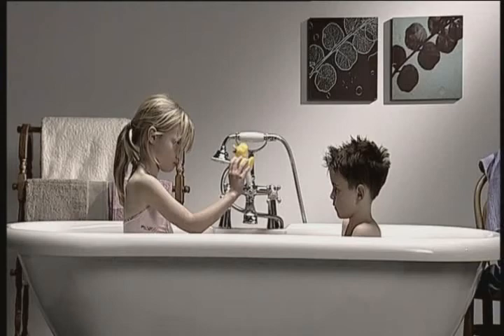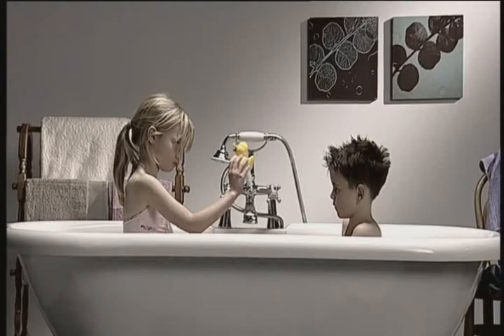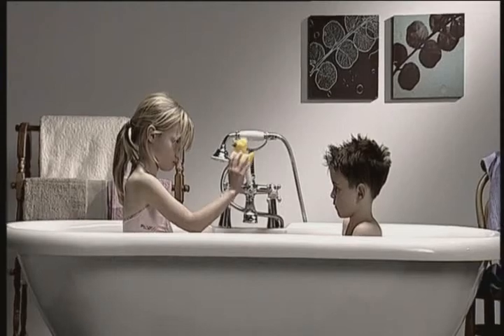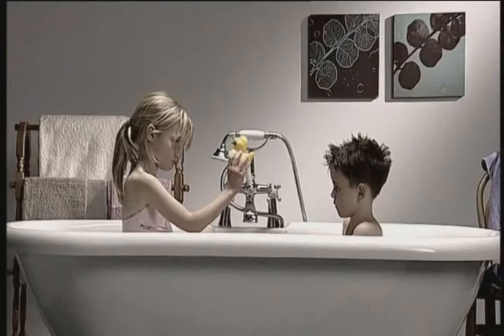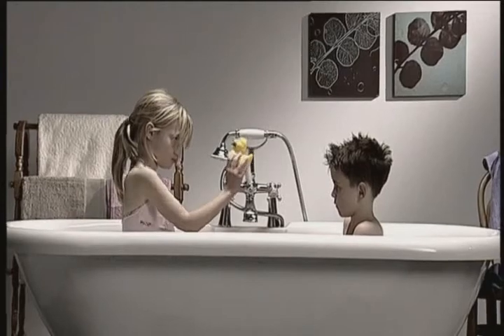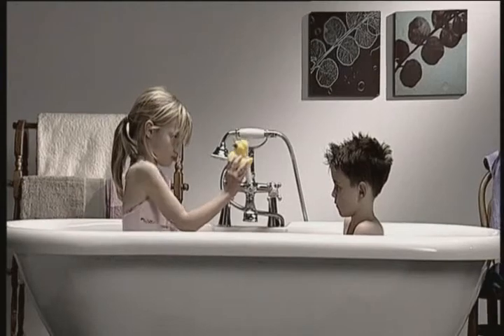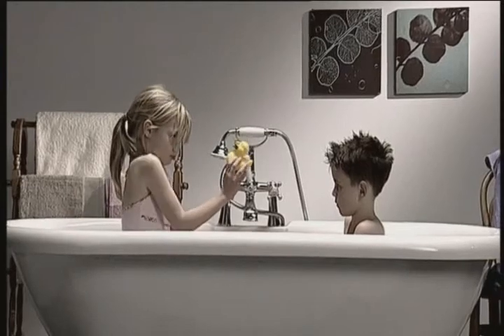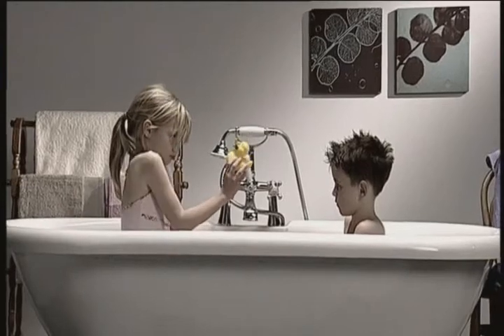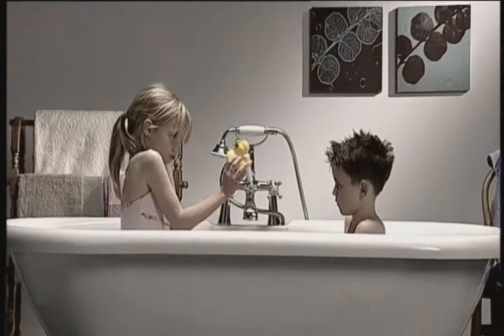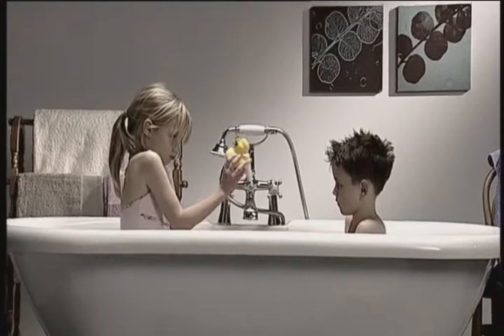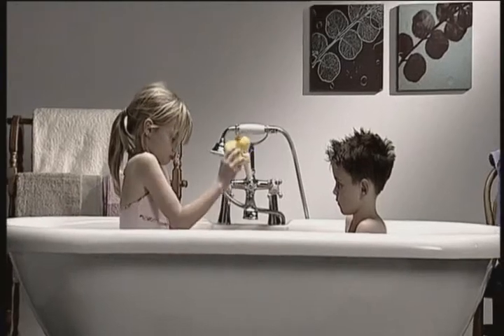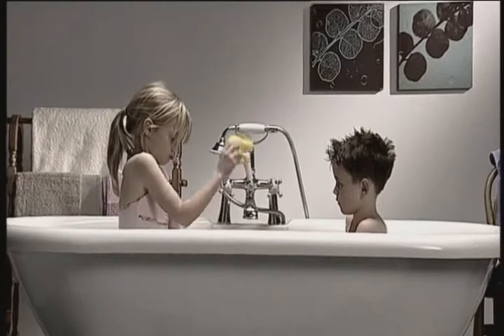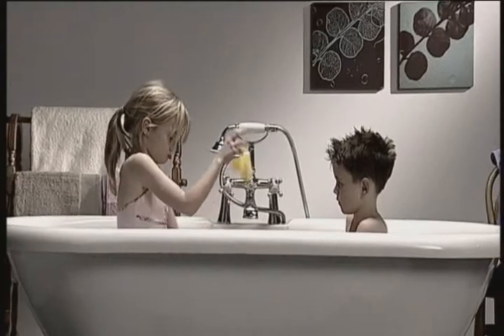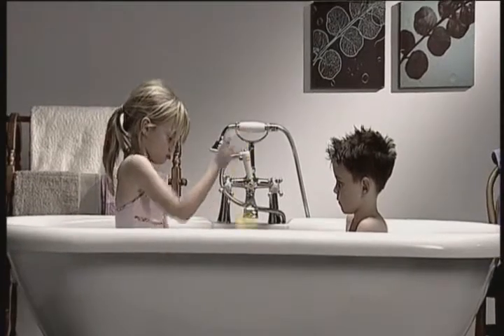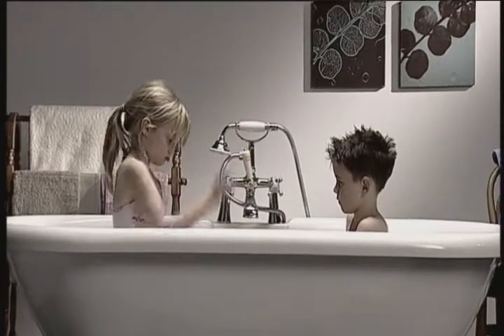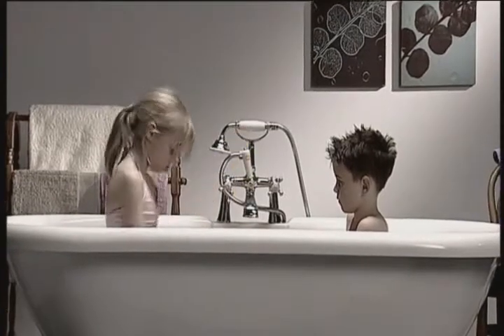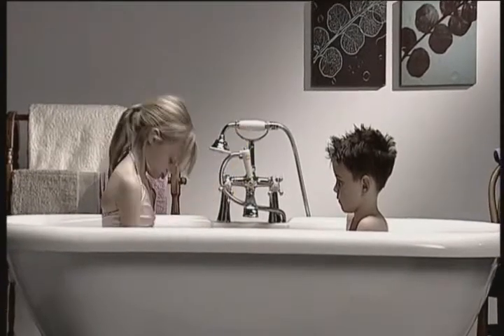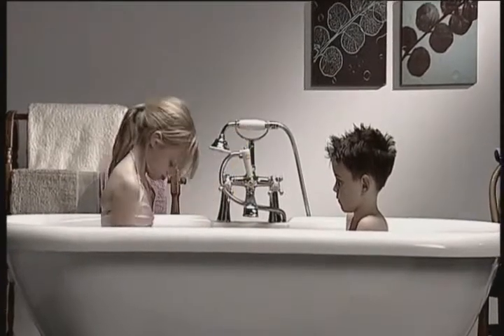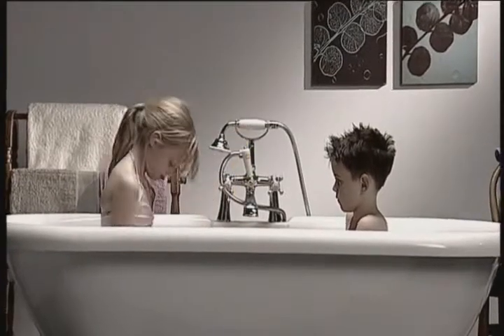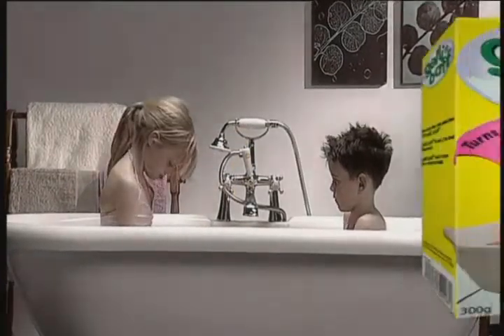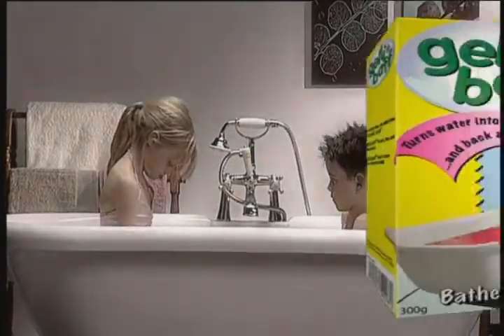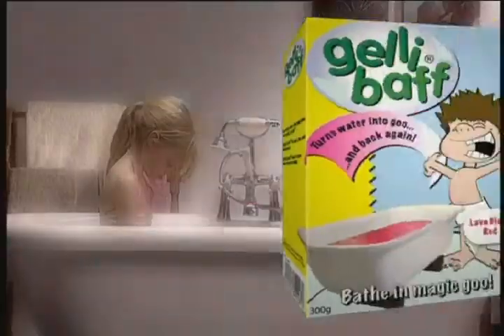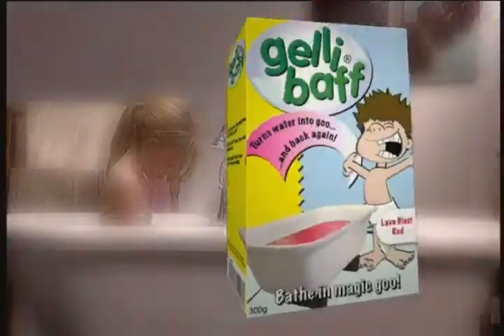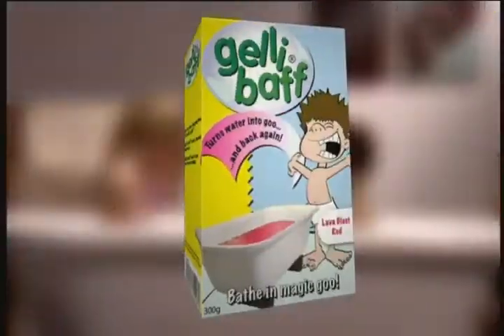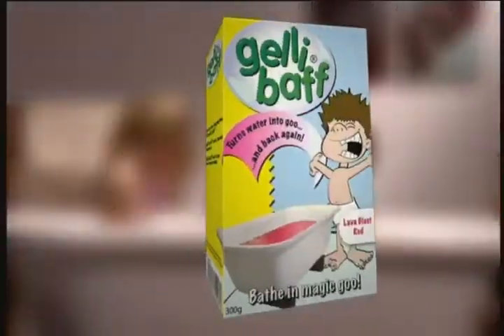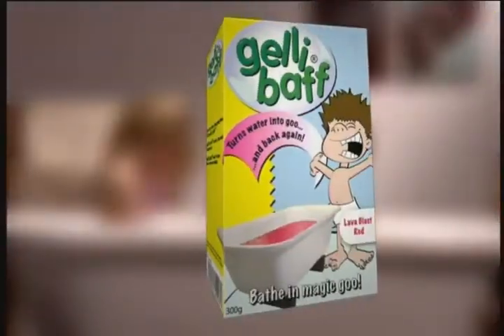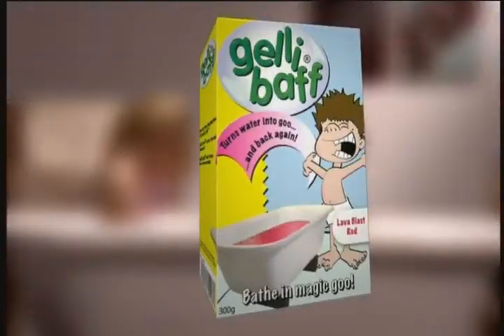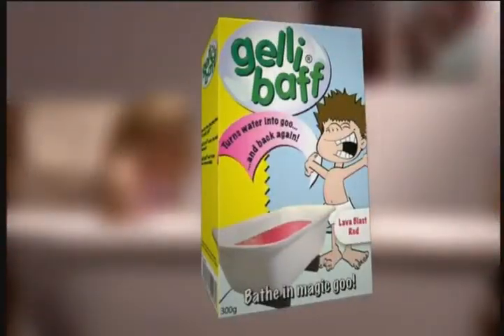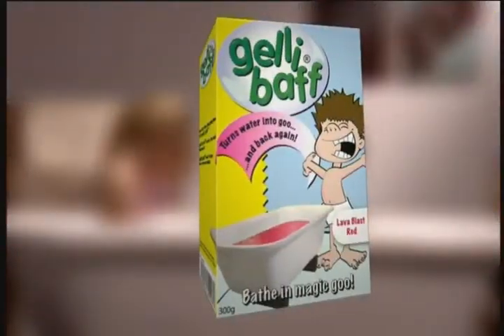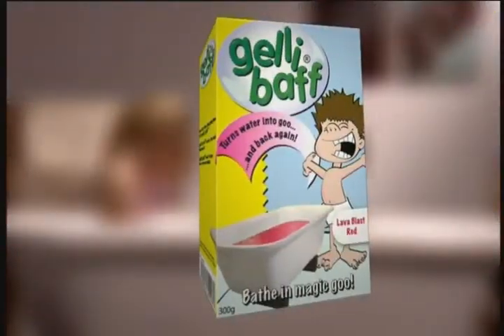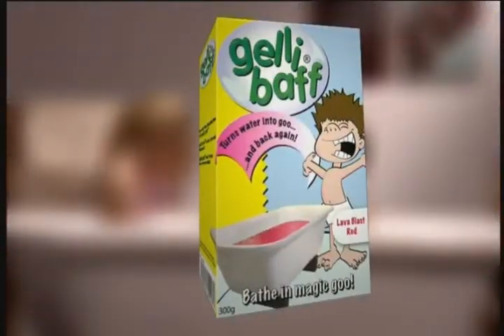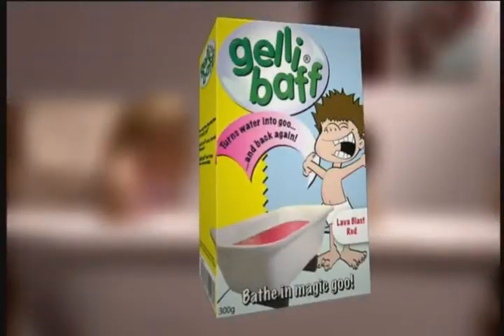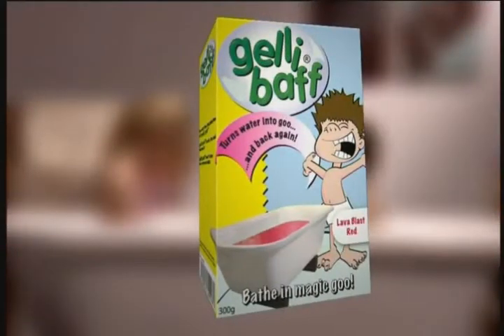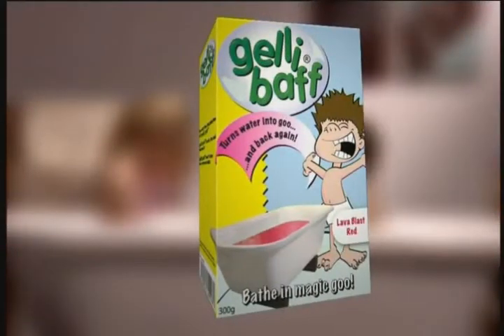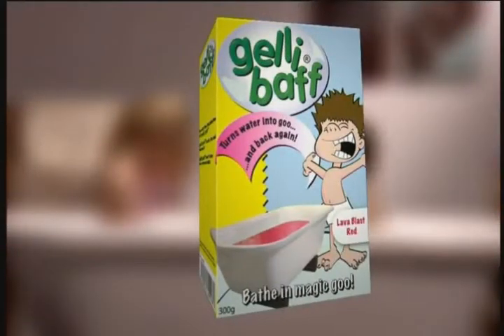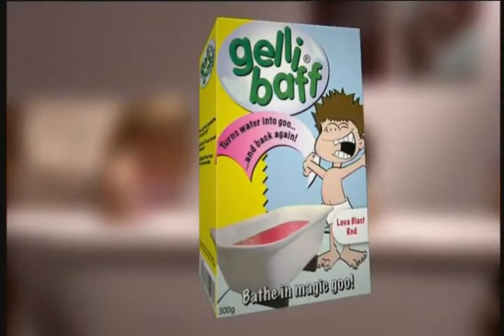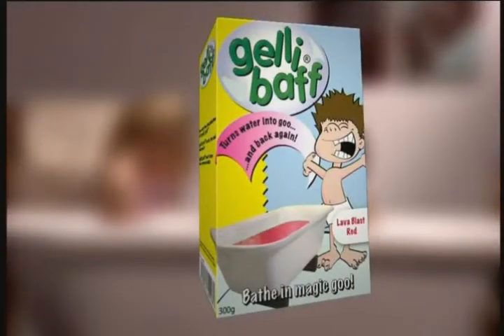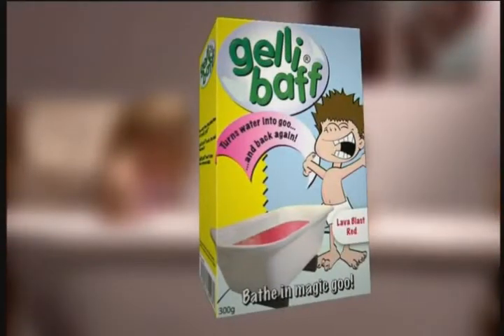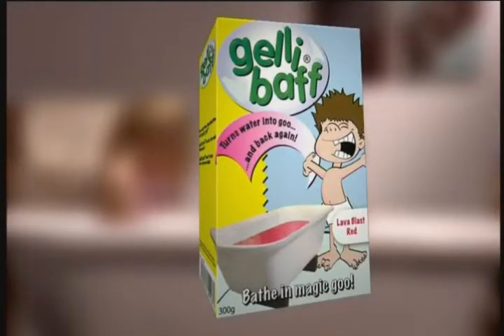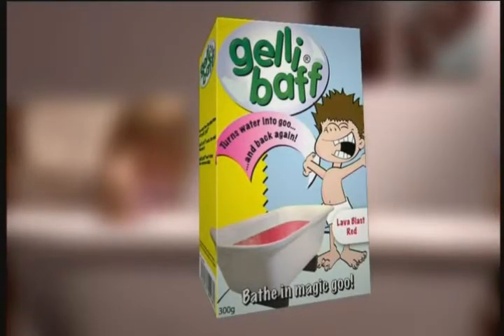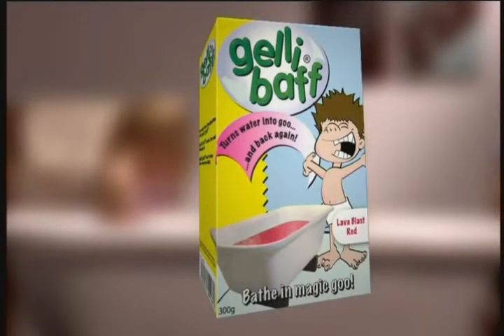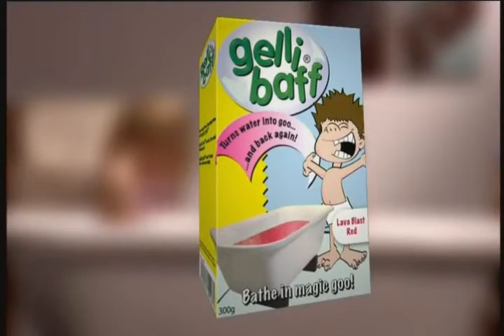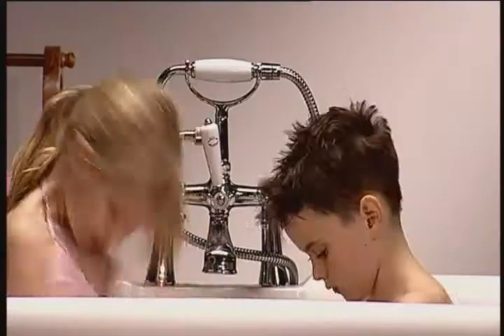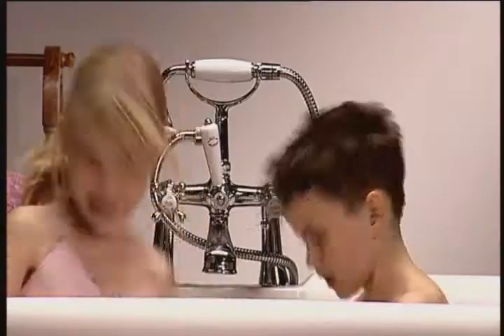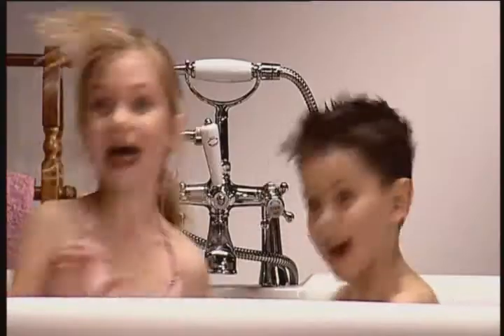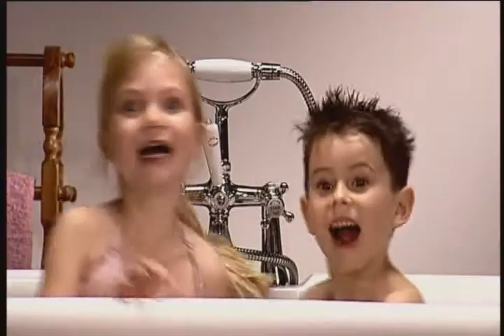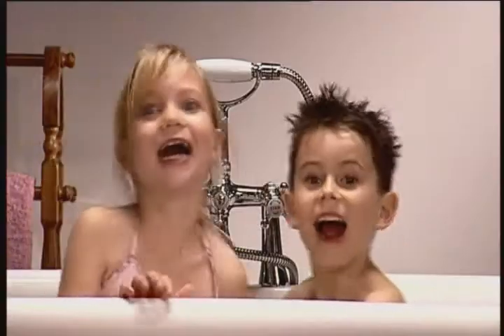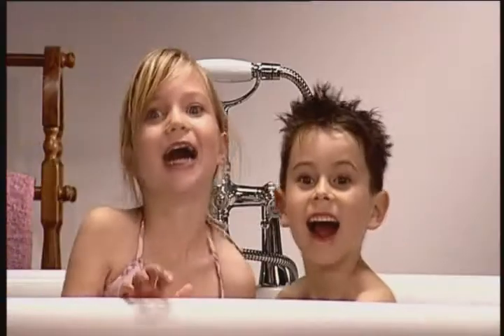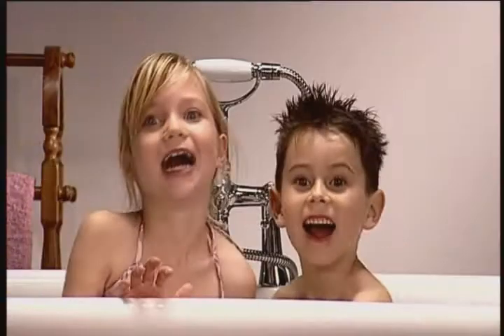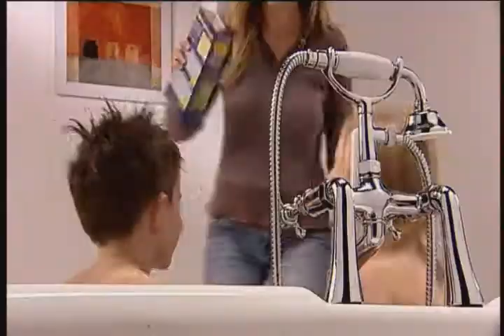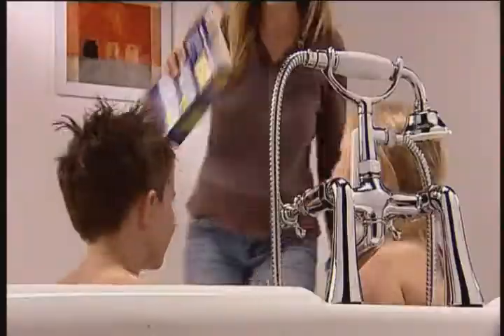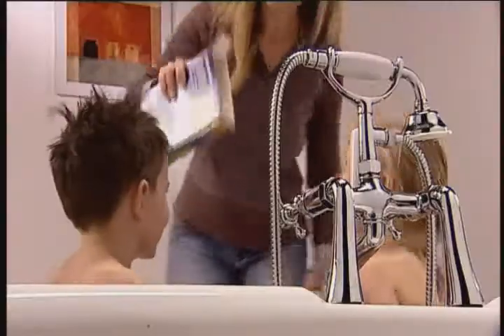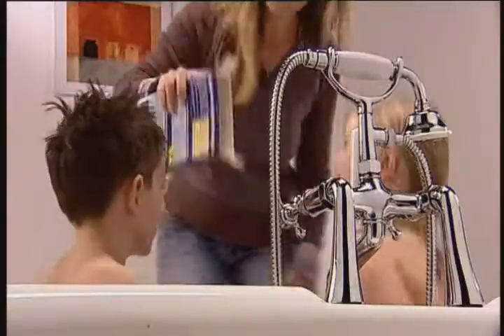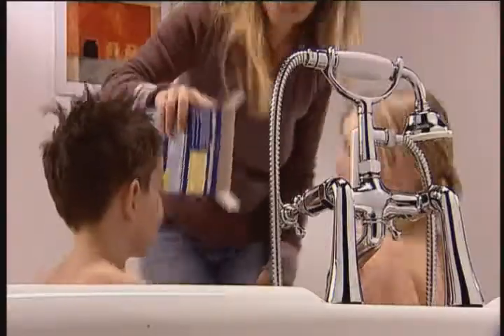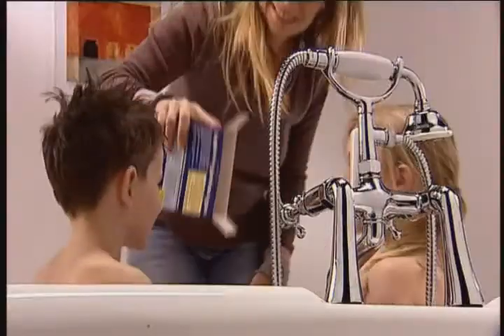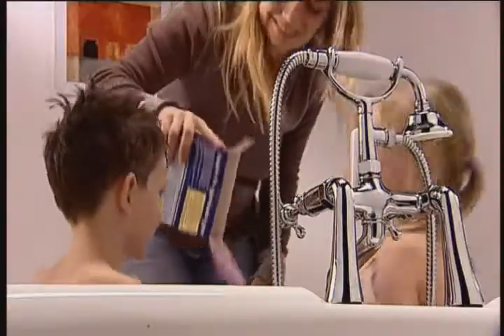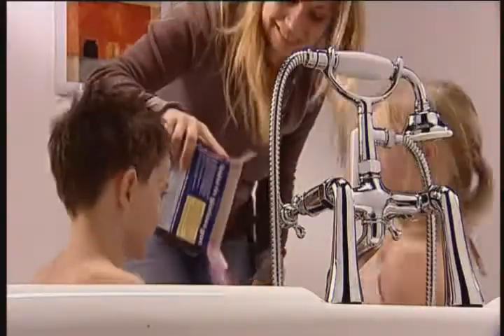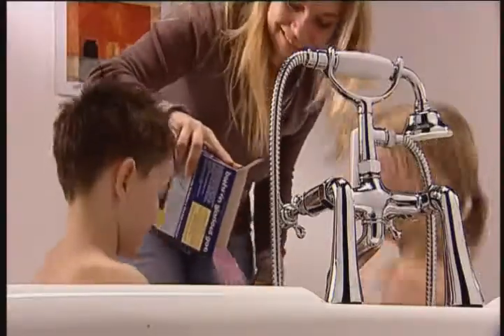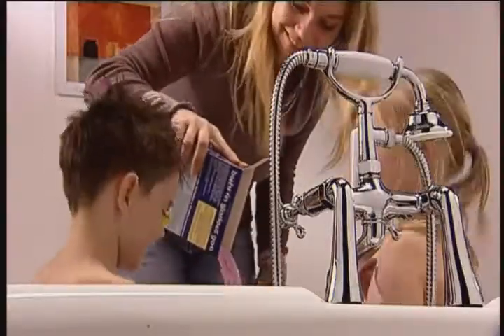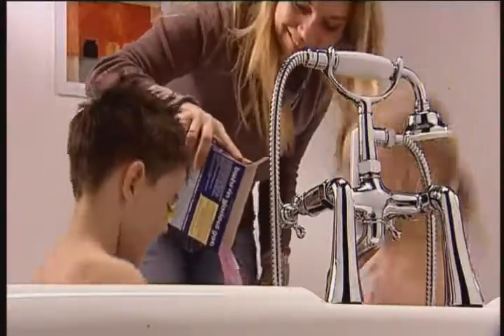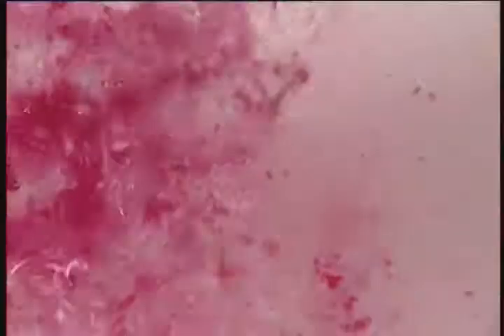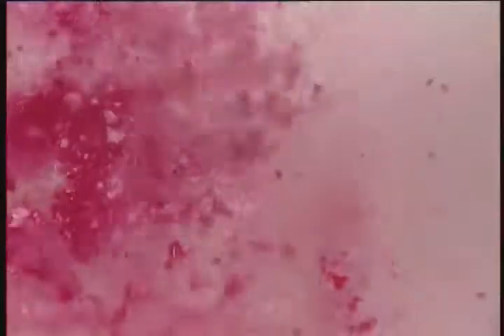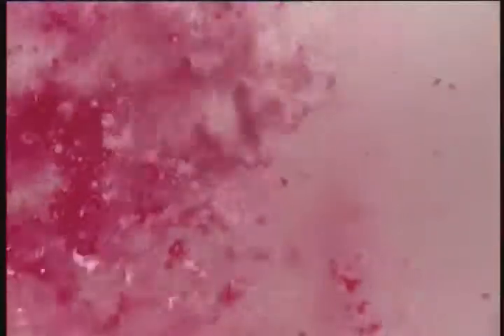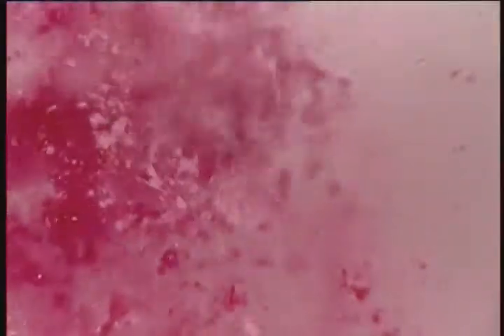My kids' bath time is now a real adventure with Jellybath! Jellybath turns ordinary water into glorious goo!